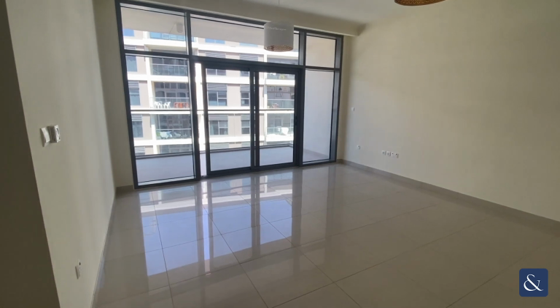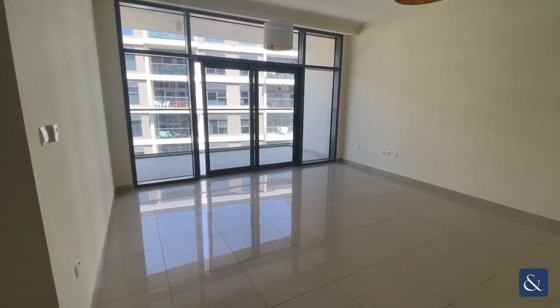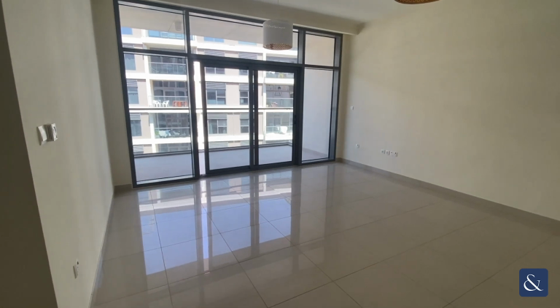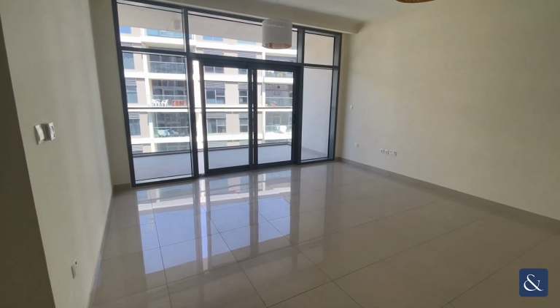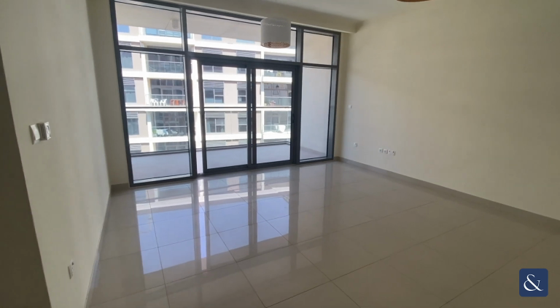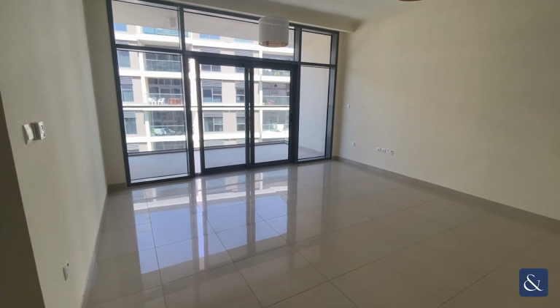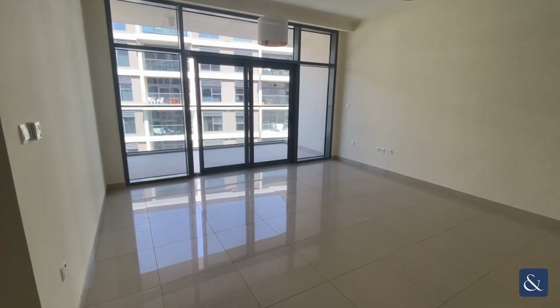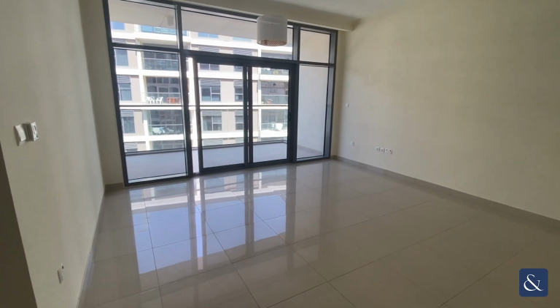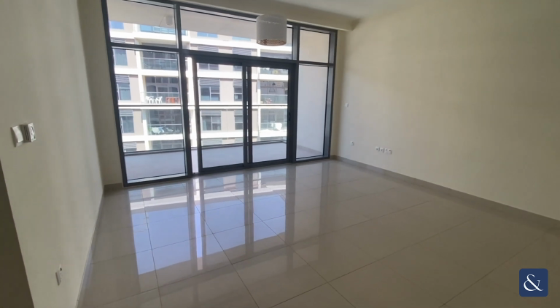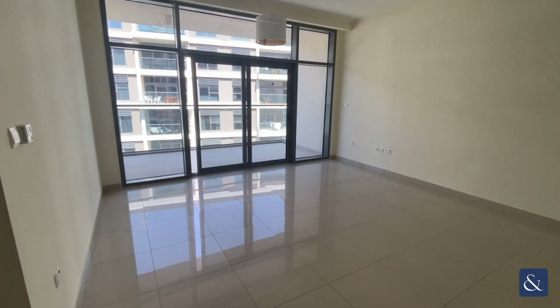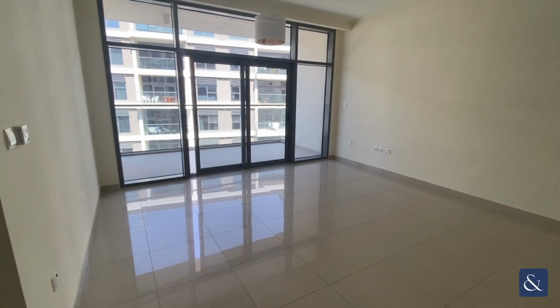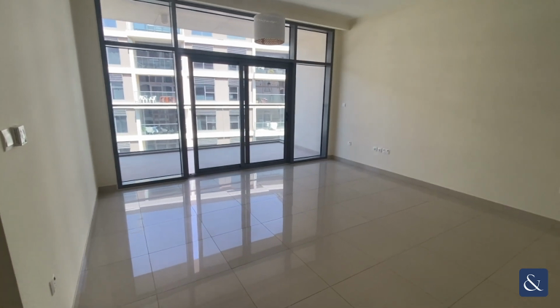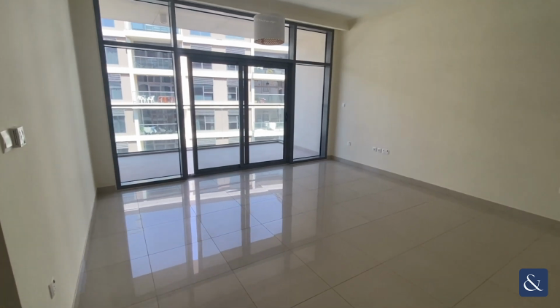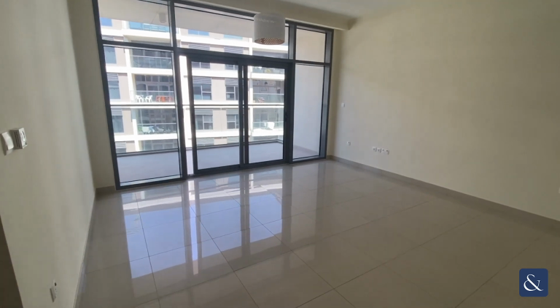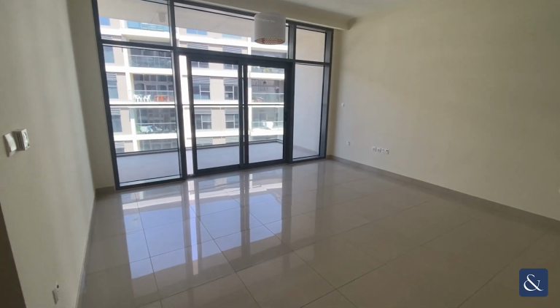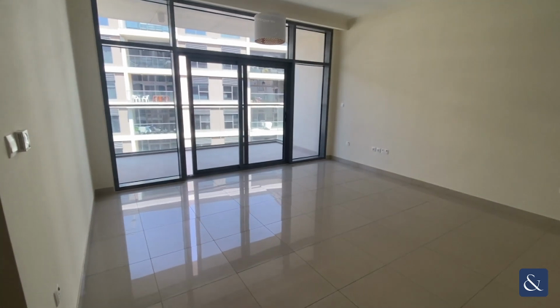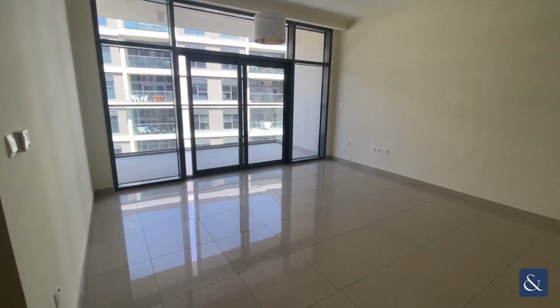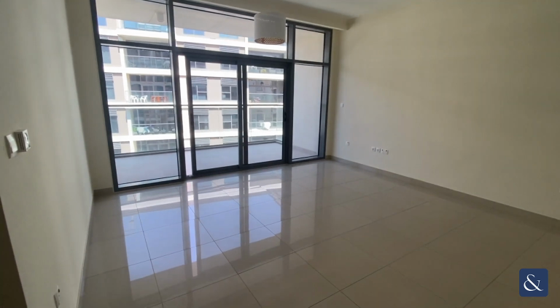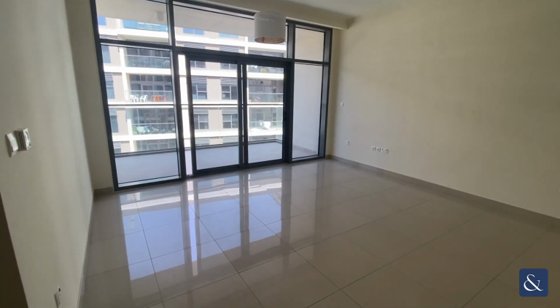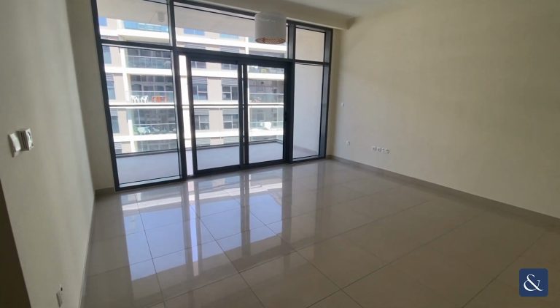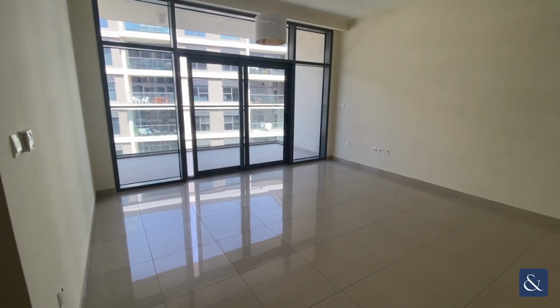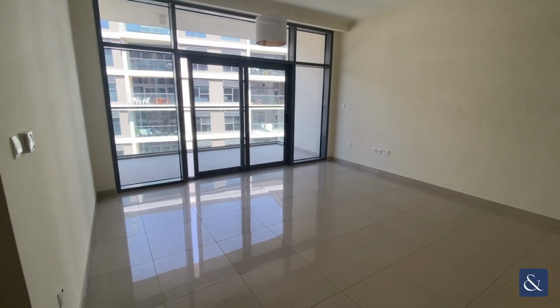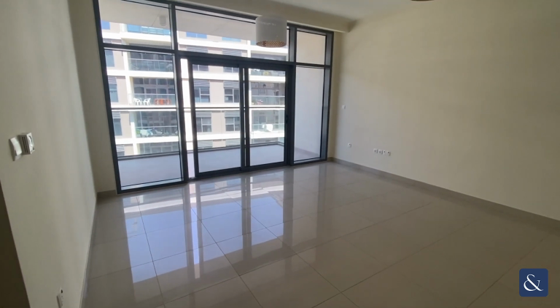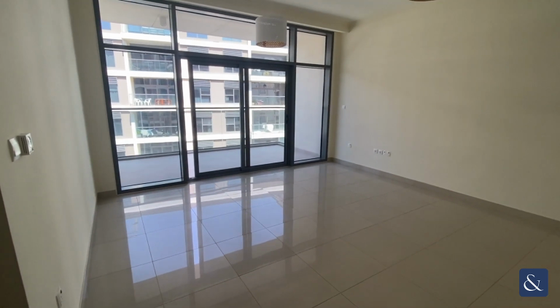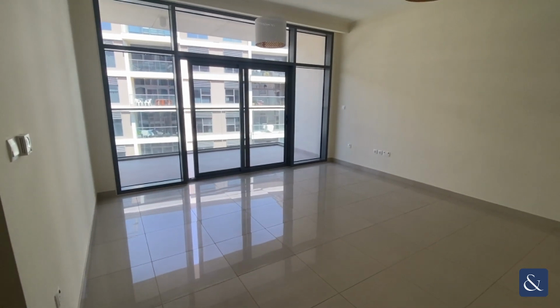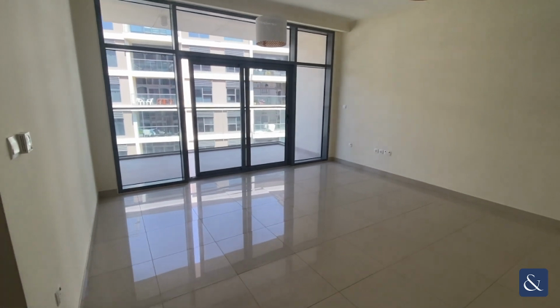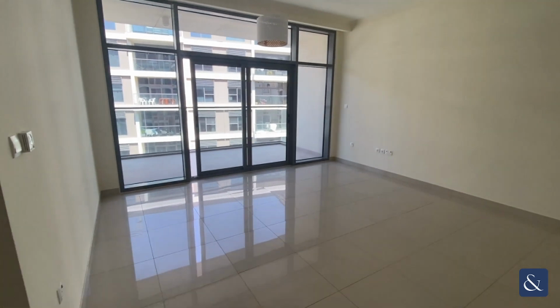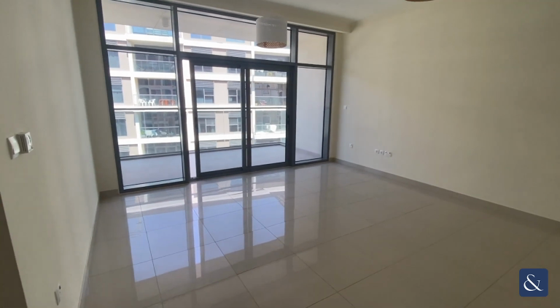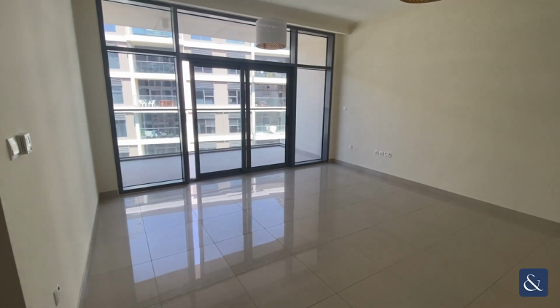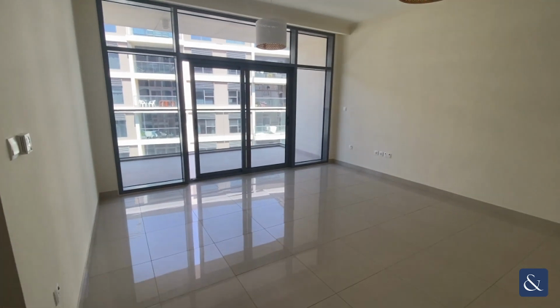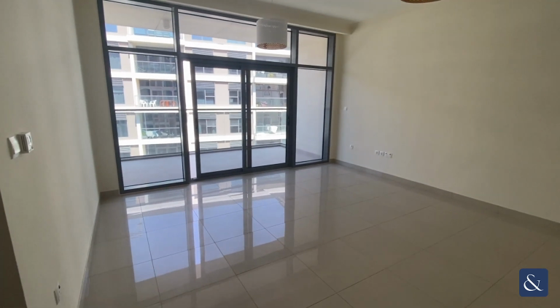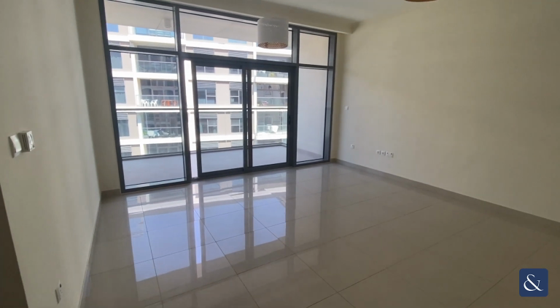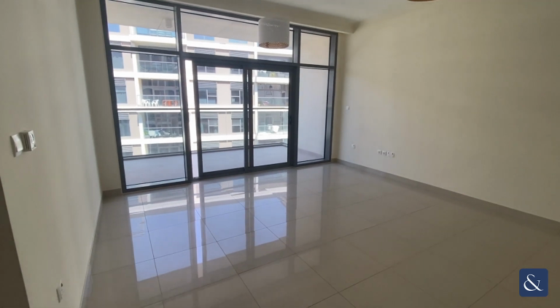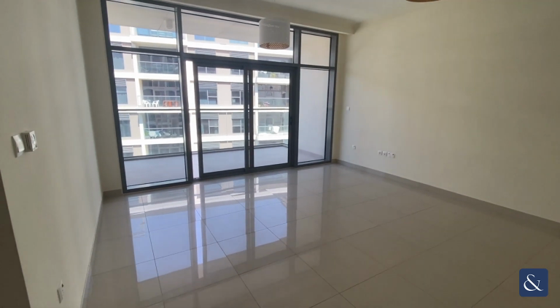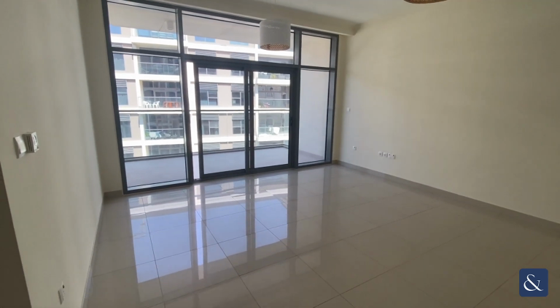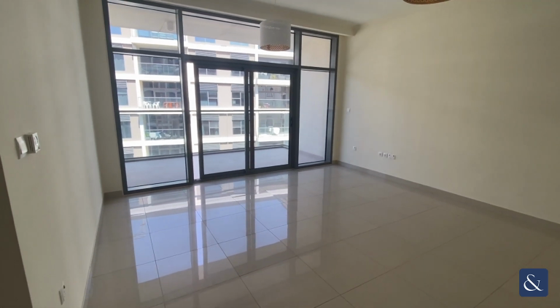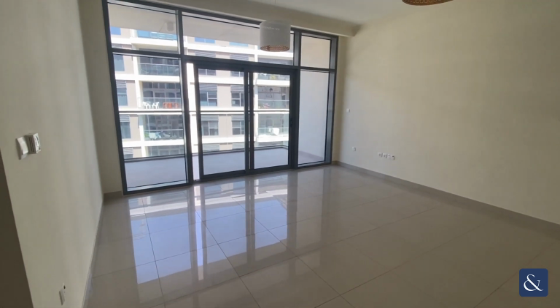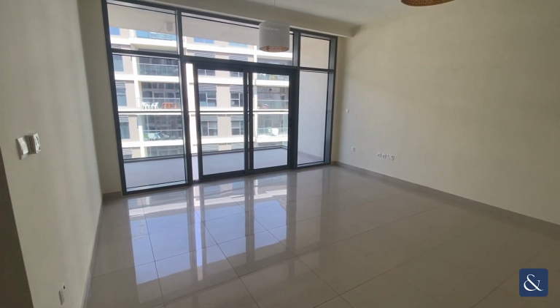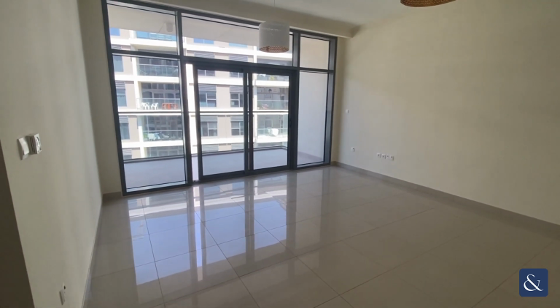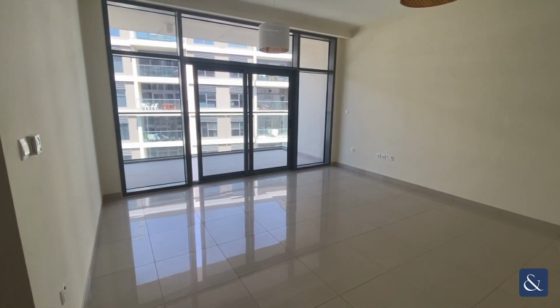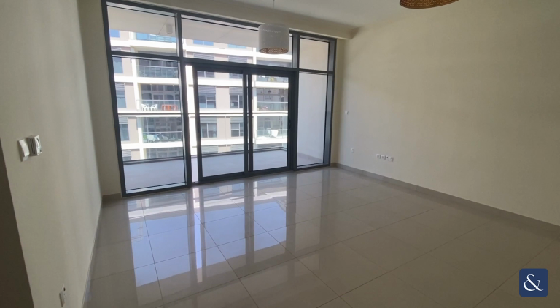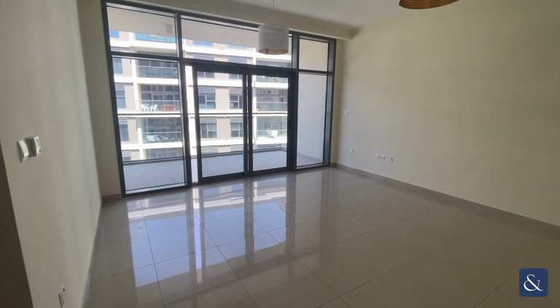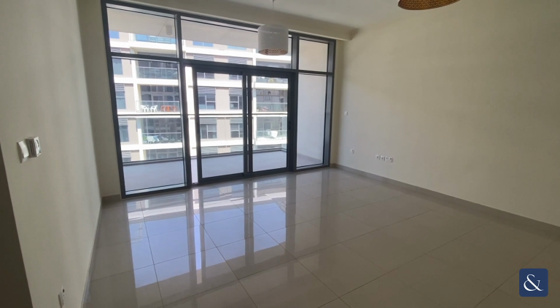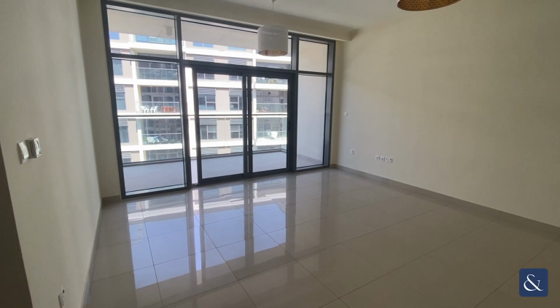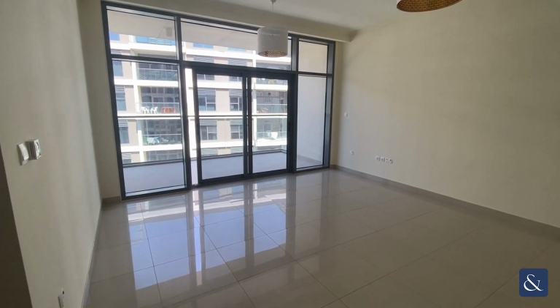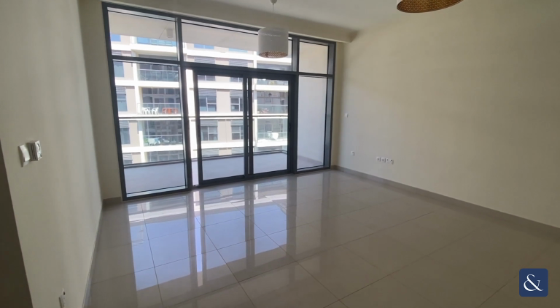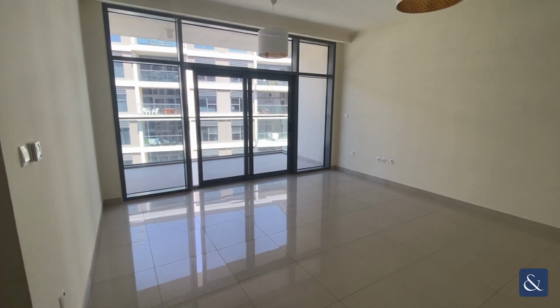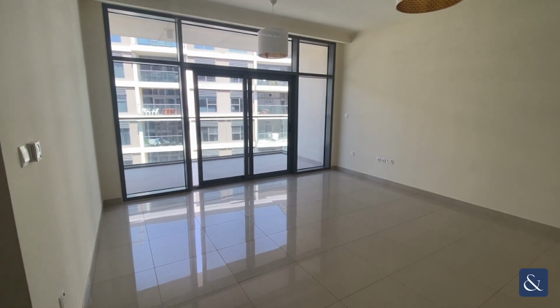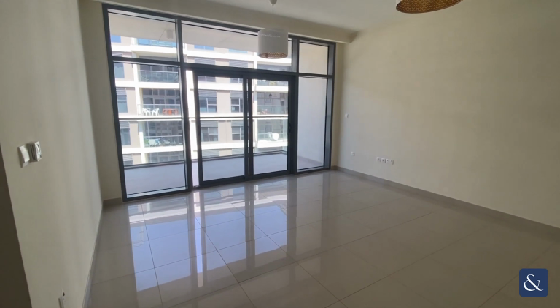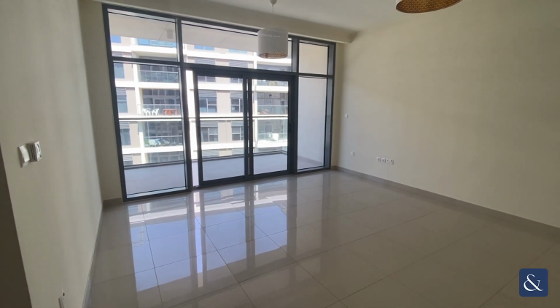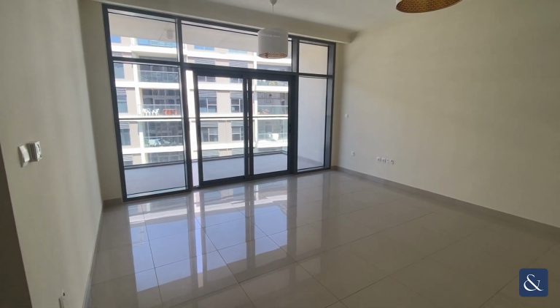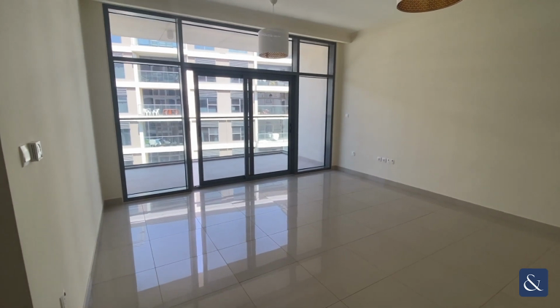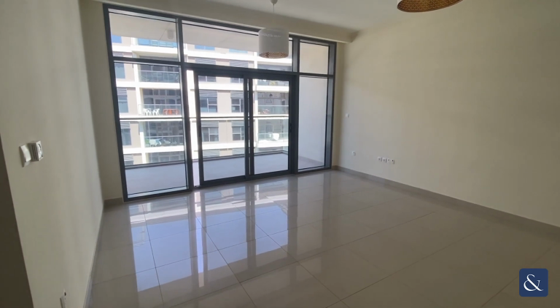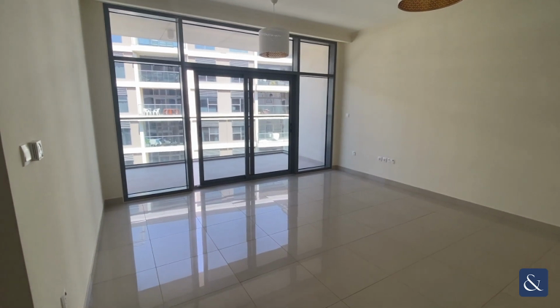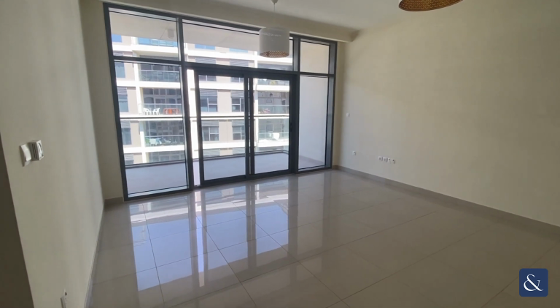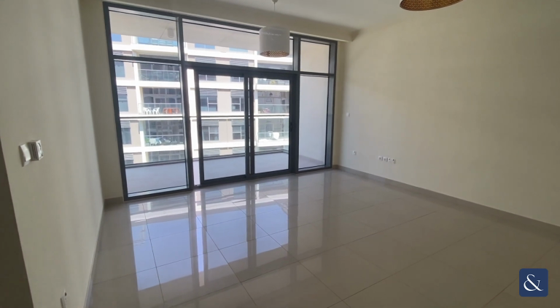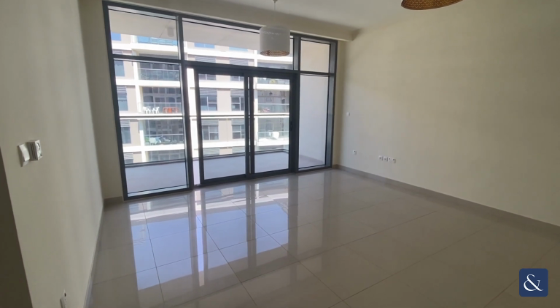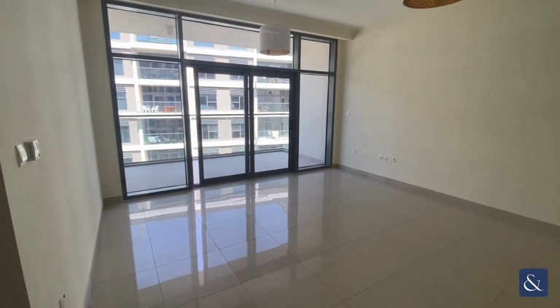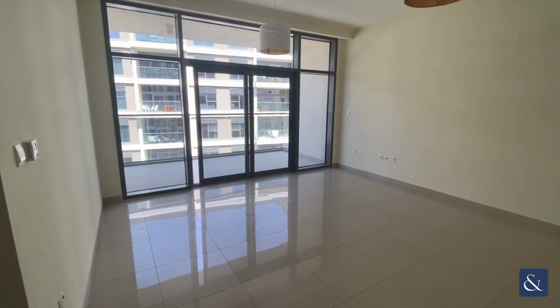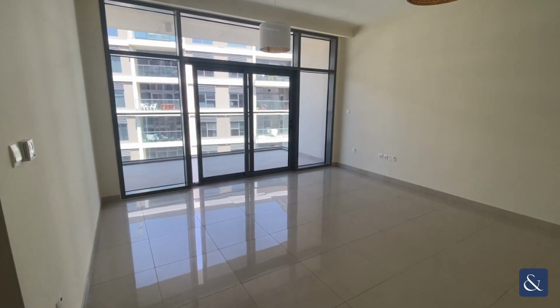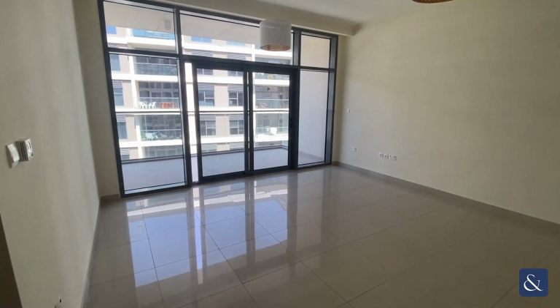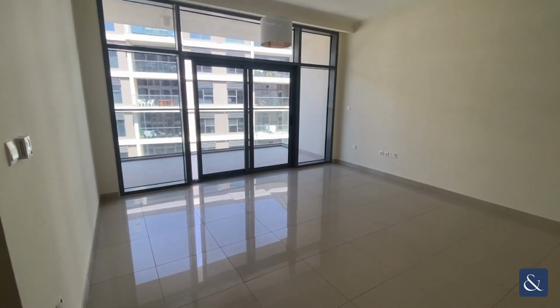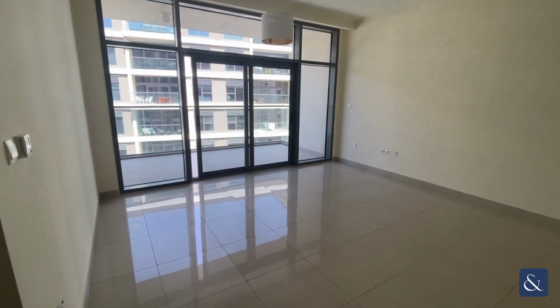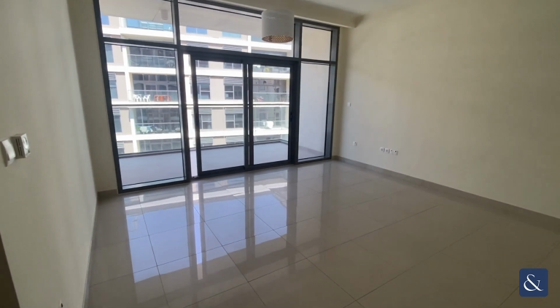Hi, this is Jackson from Alsop and Alsop, just giving you a video tour of this one bedroom Mulberry apartment in Dubai Hills.